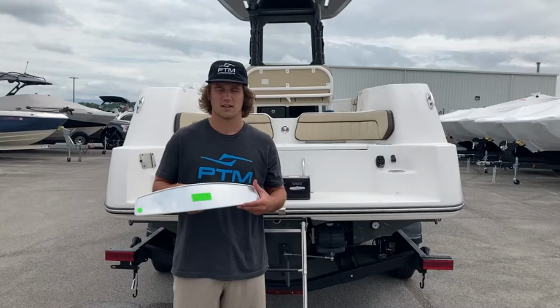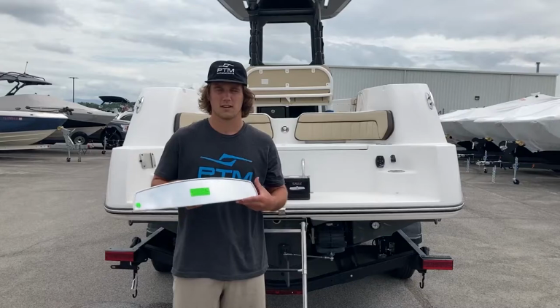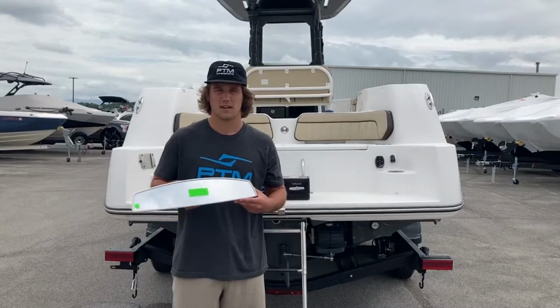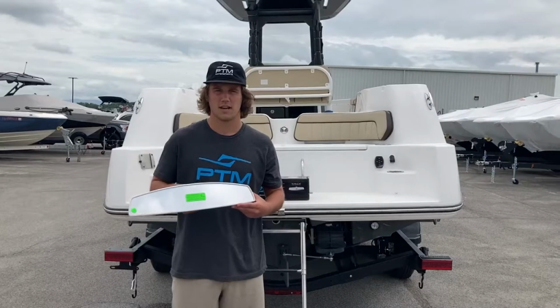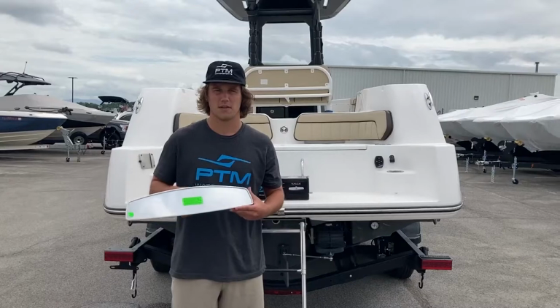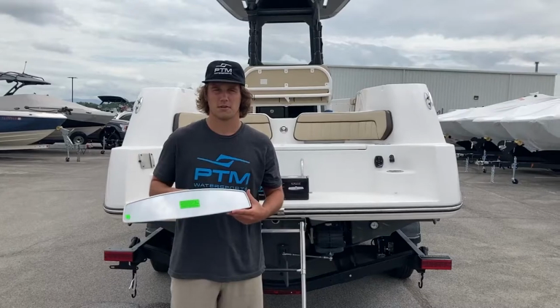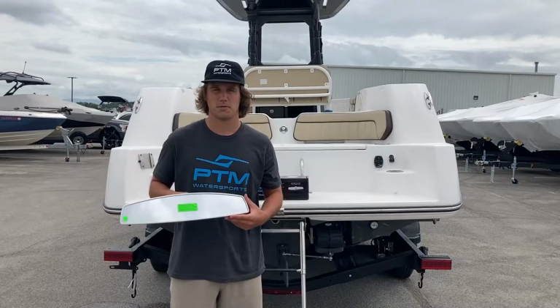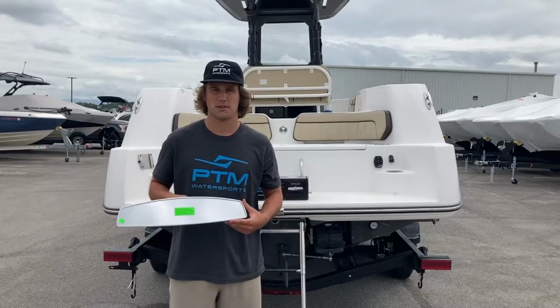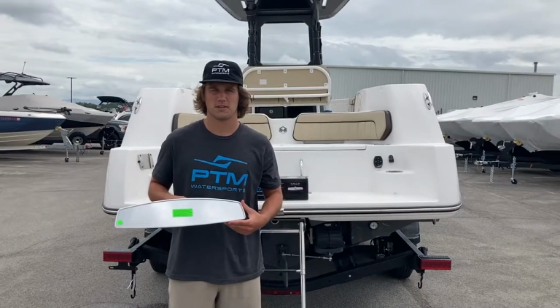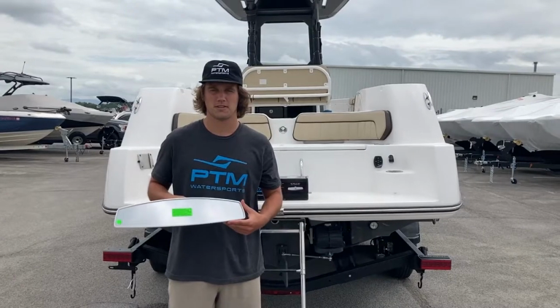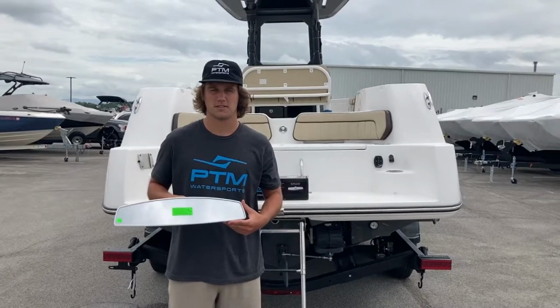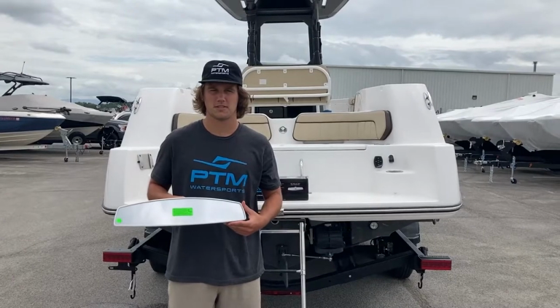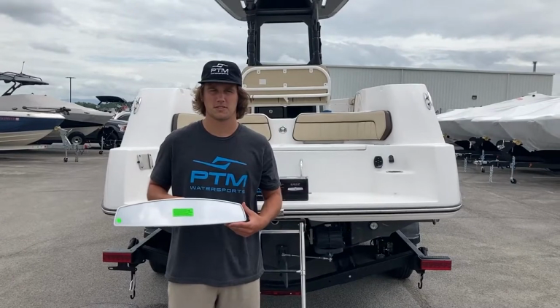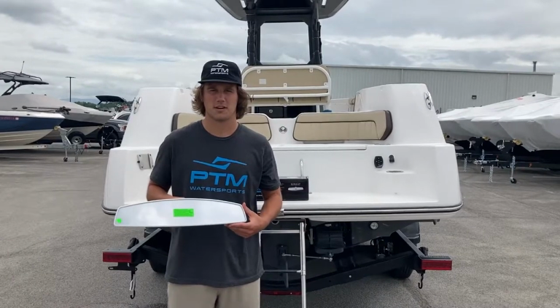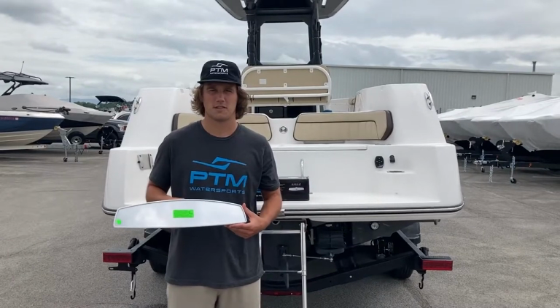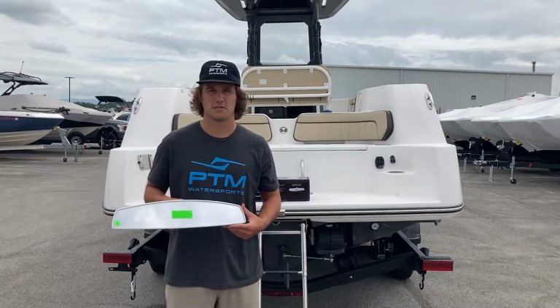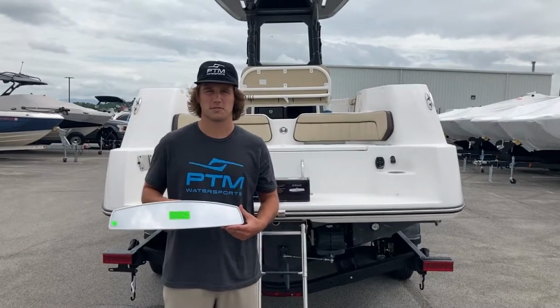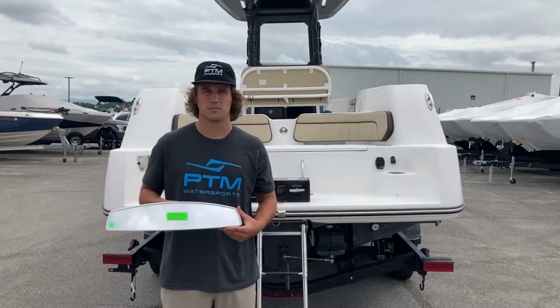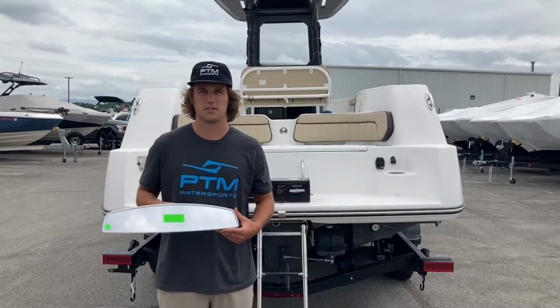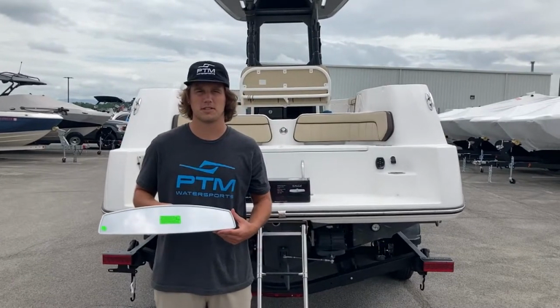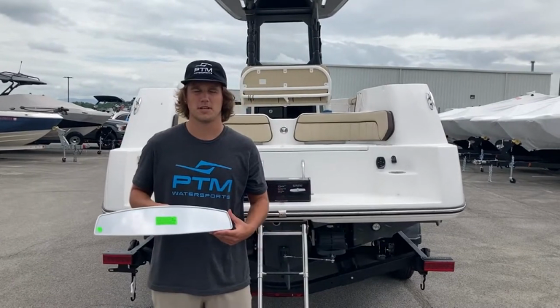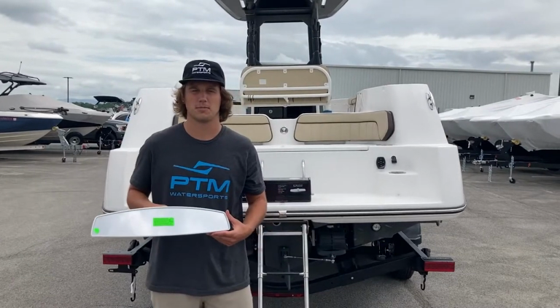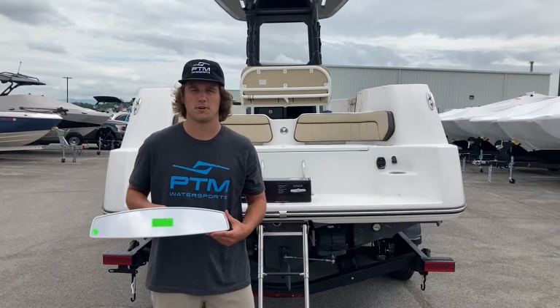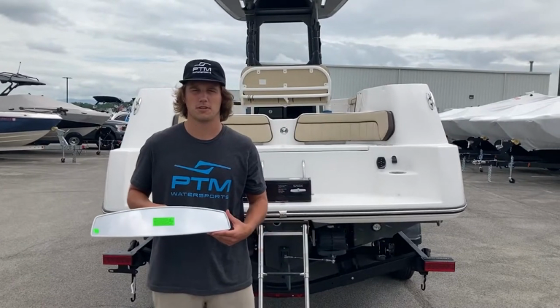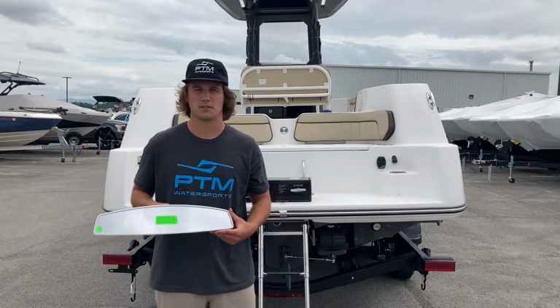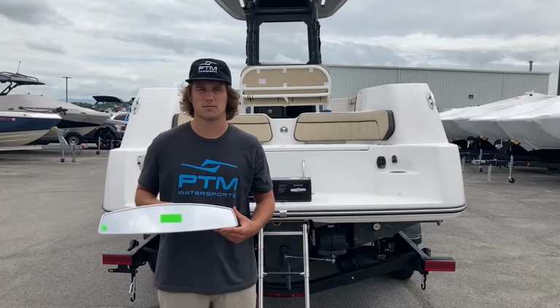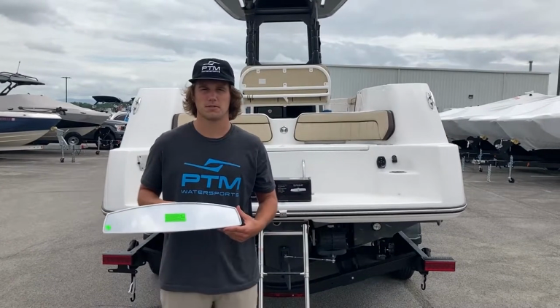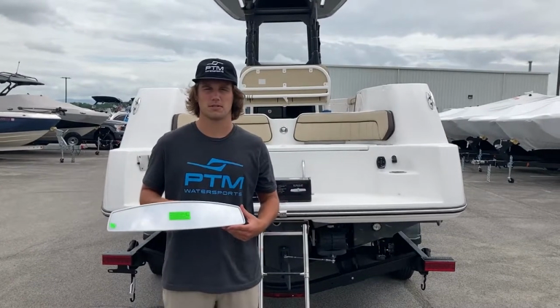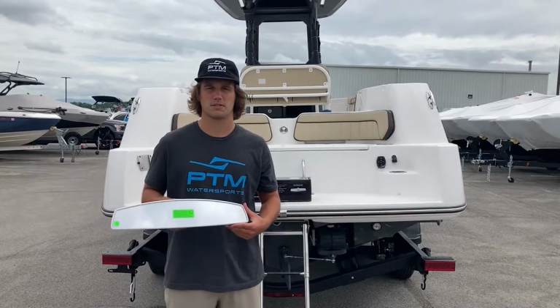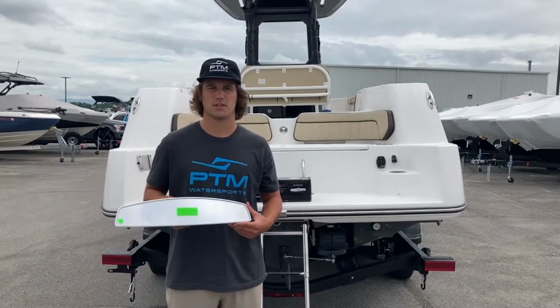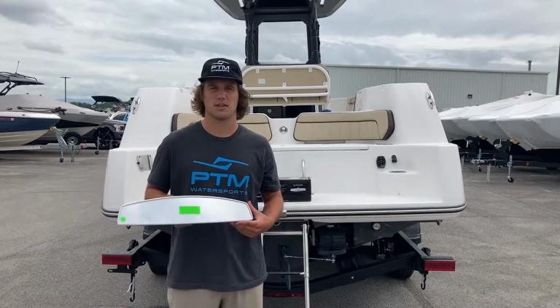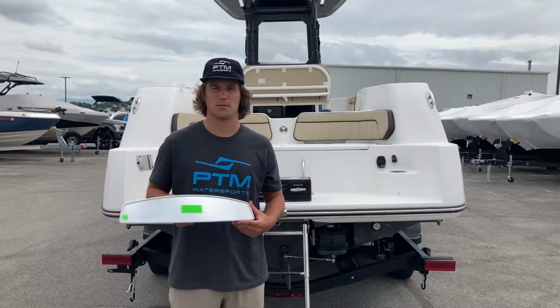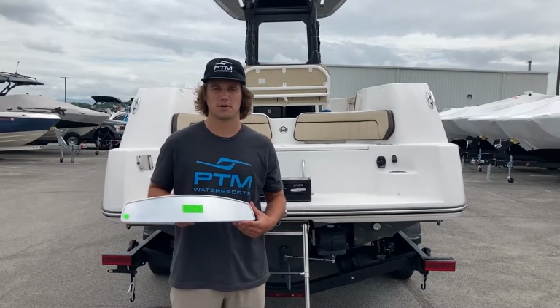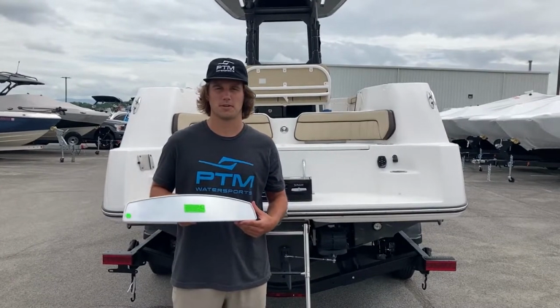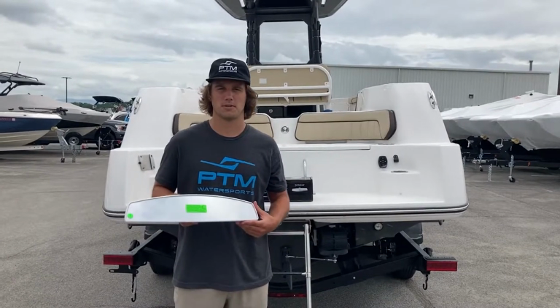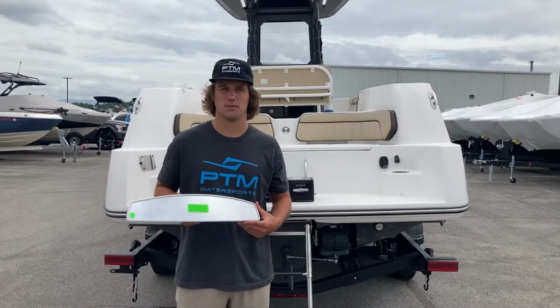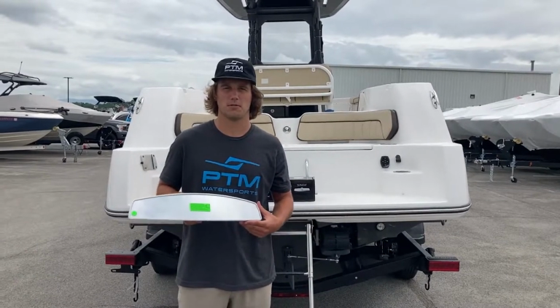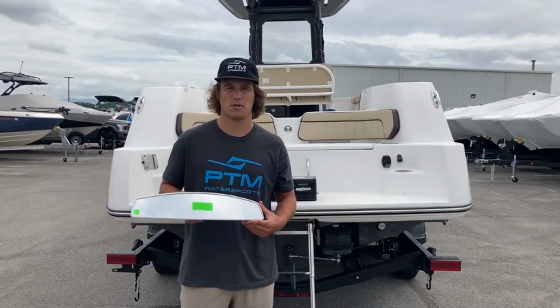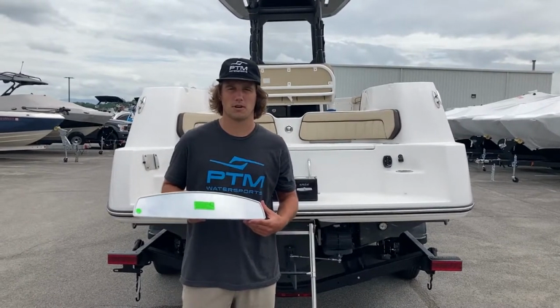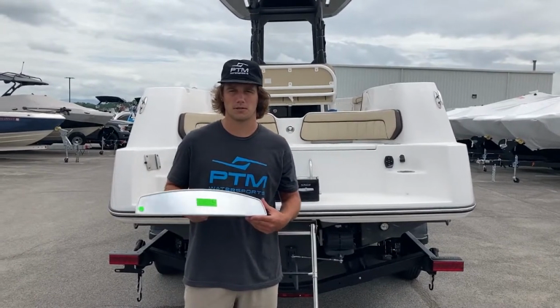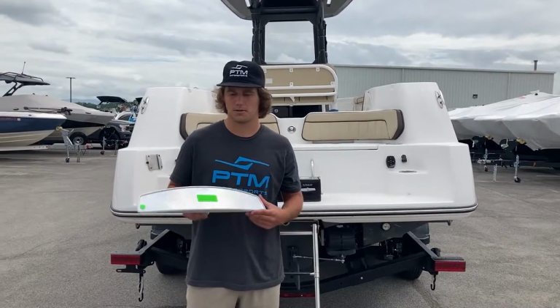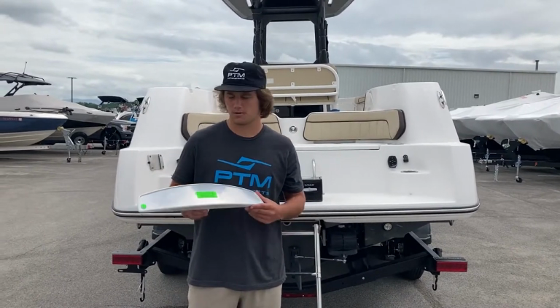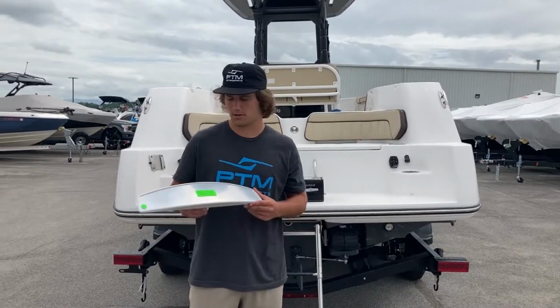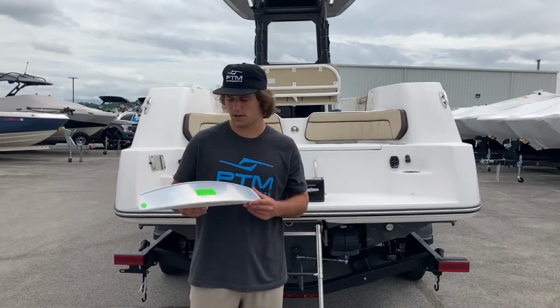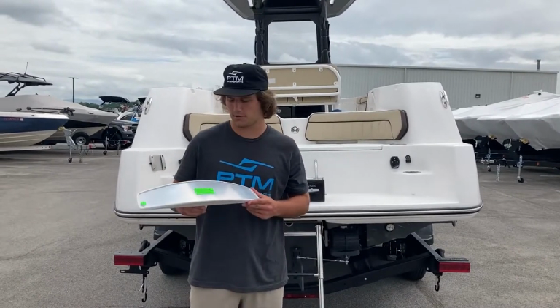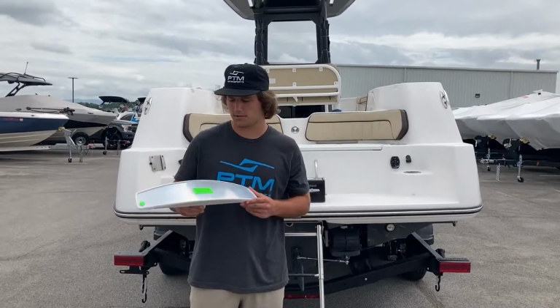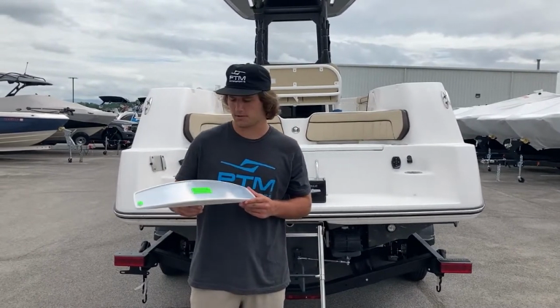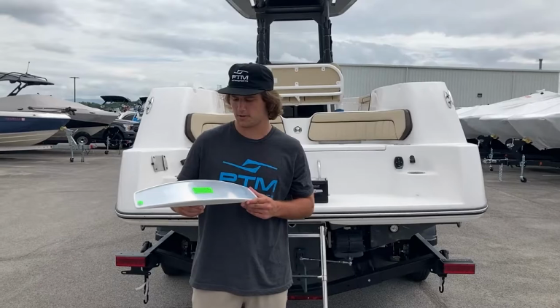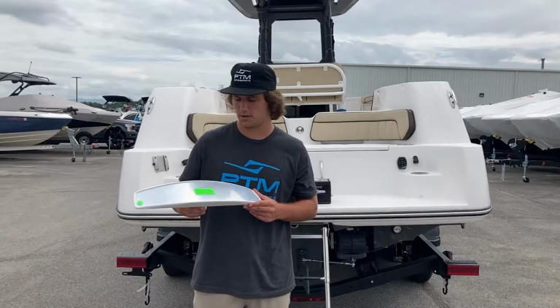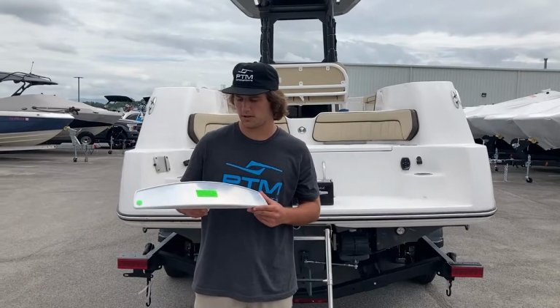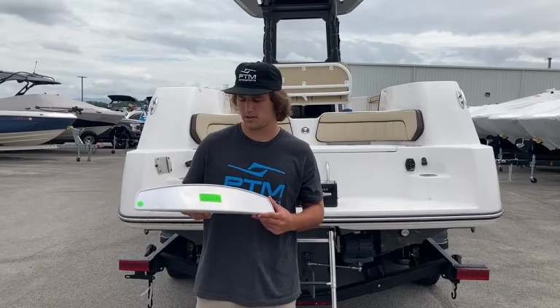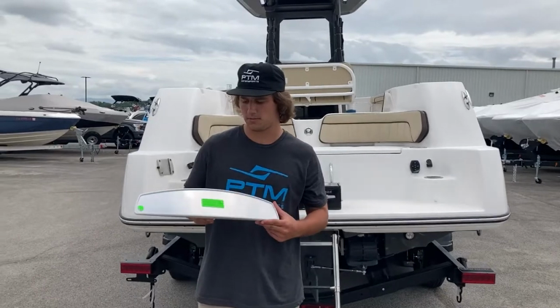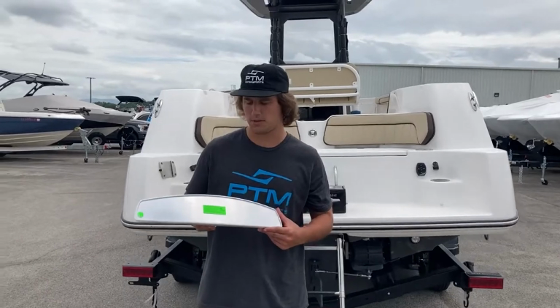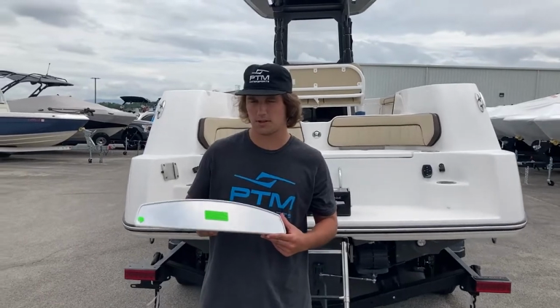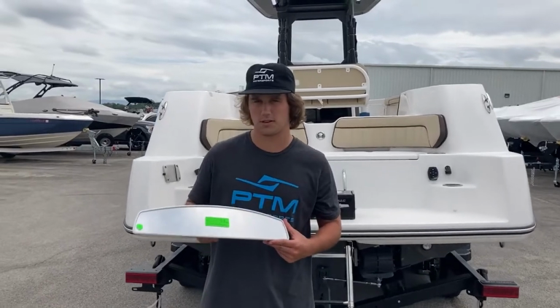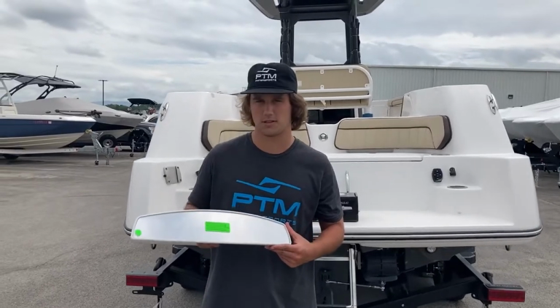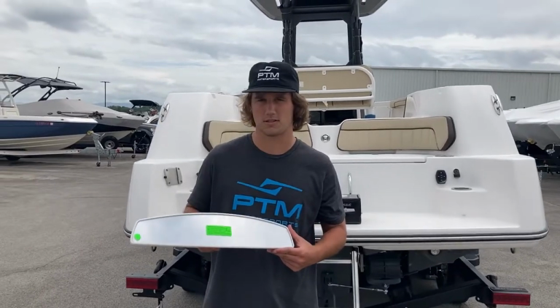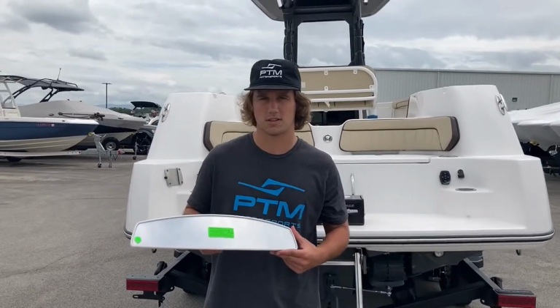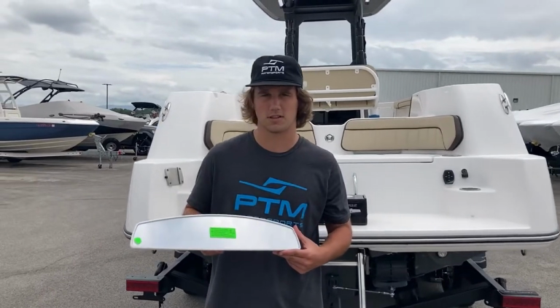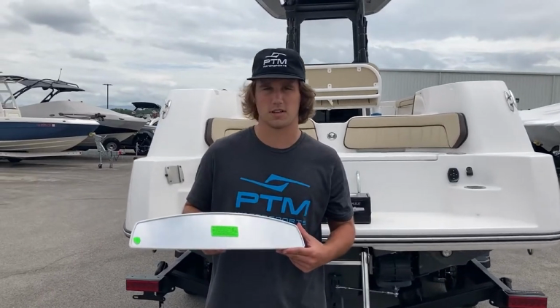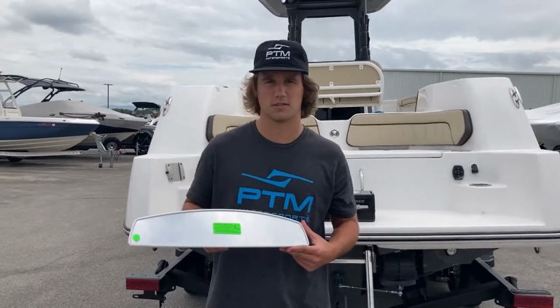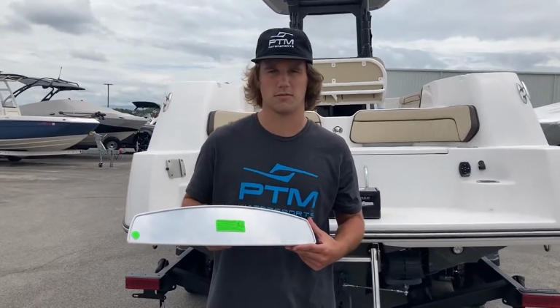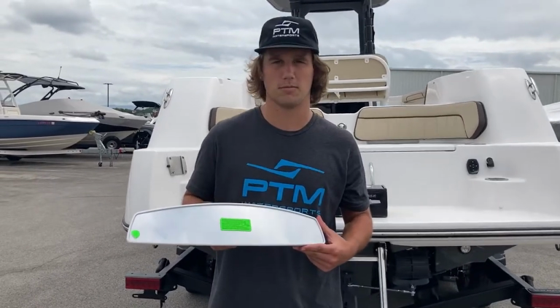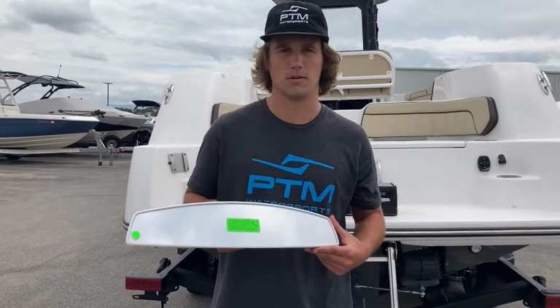Hey everyone, this is Travis from PTM Water Sports. Today we're going to do a walkthrough on how to install a mirror on a center console boat.